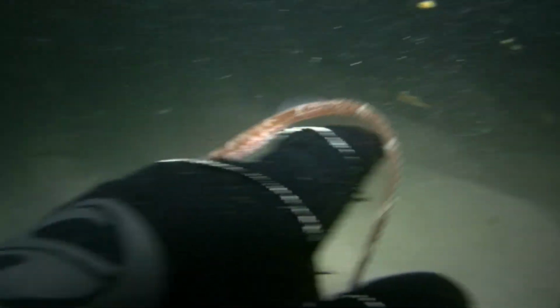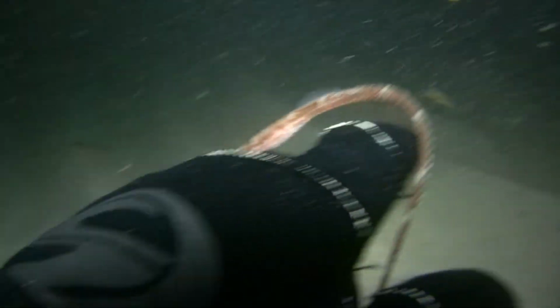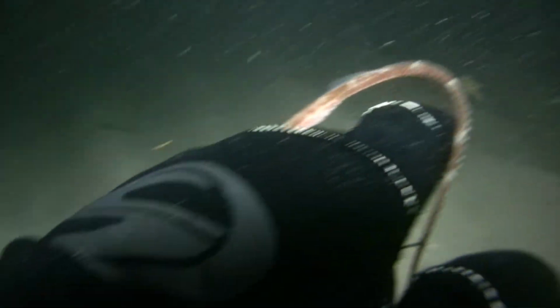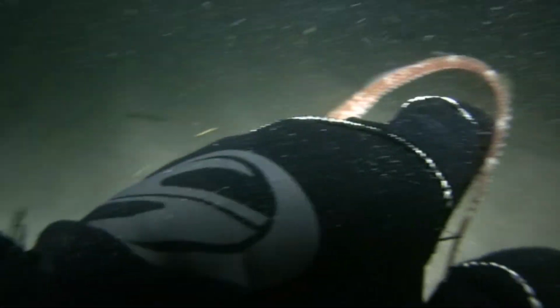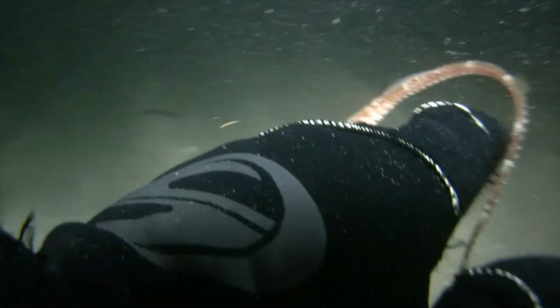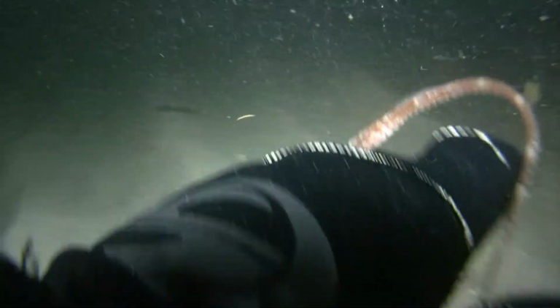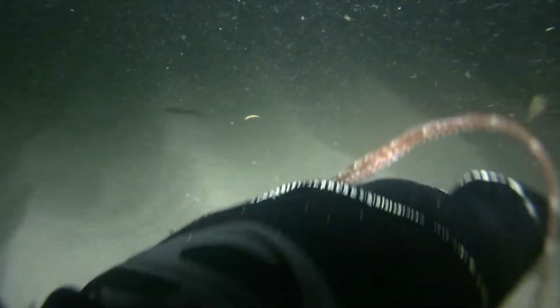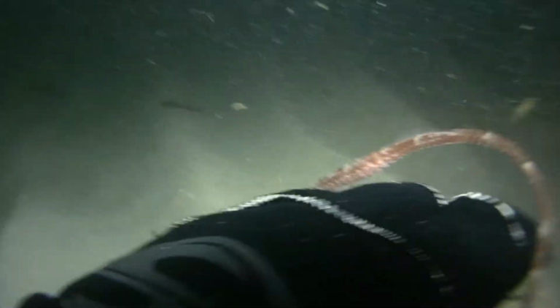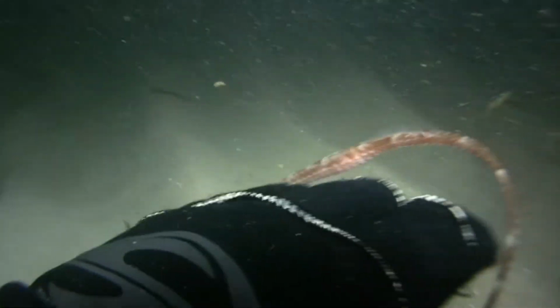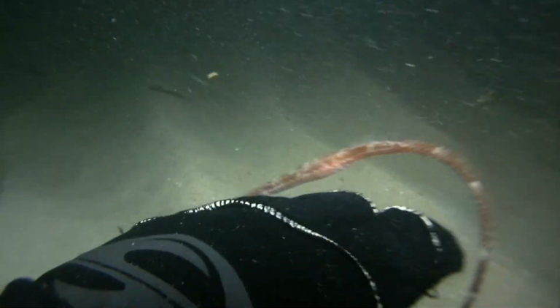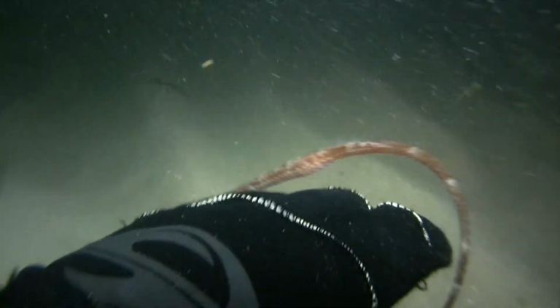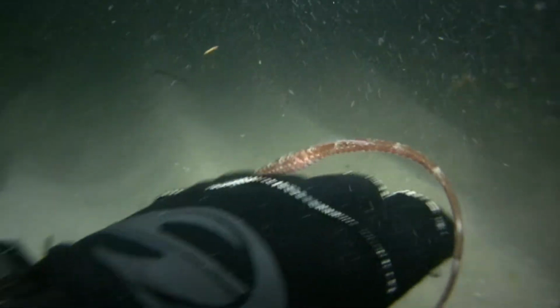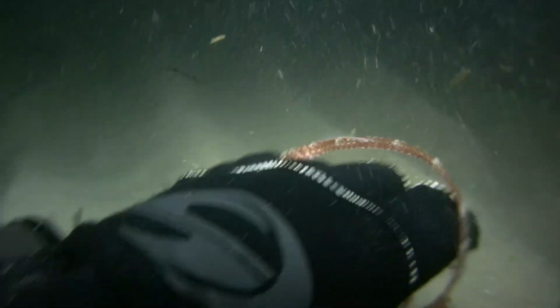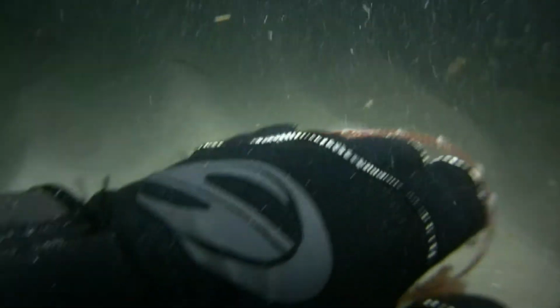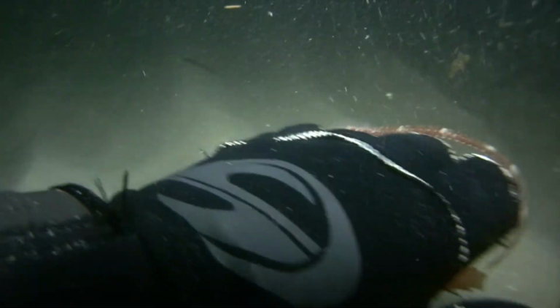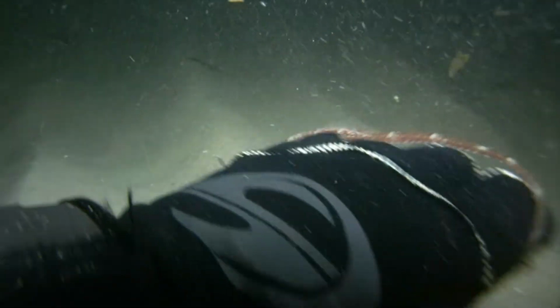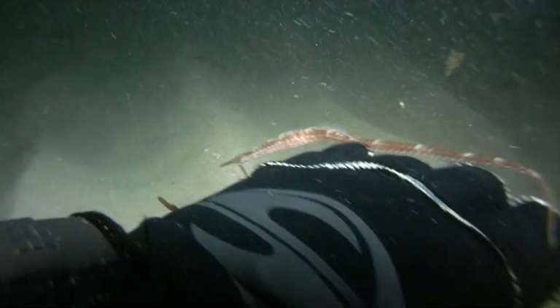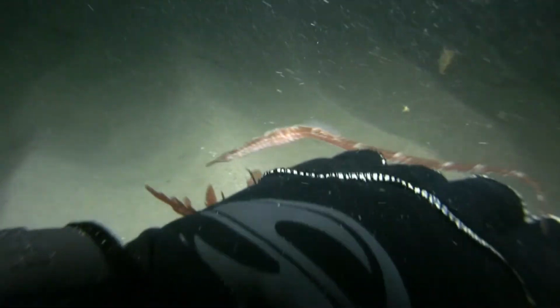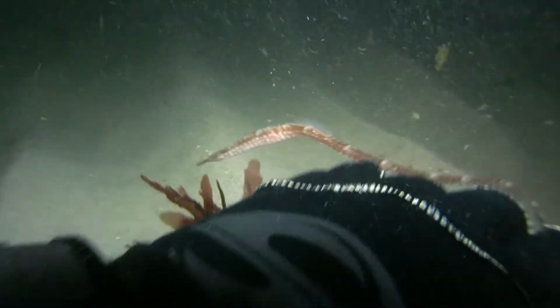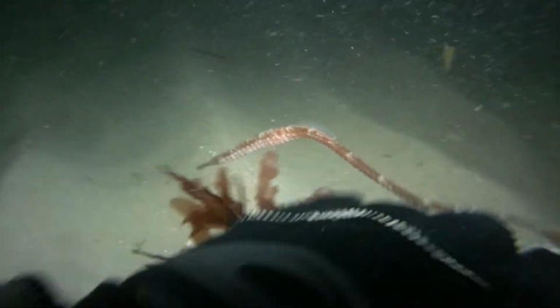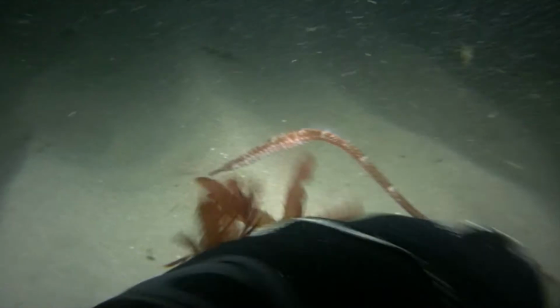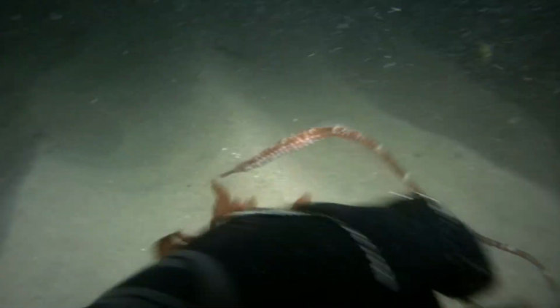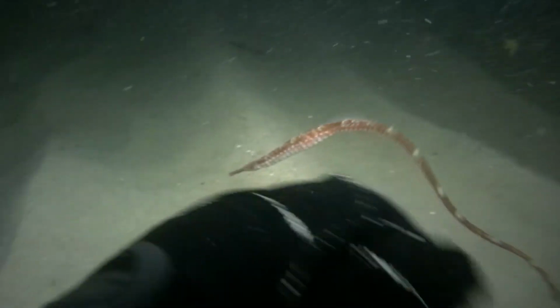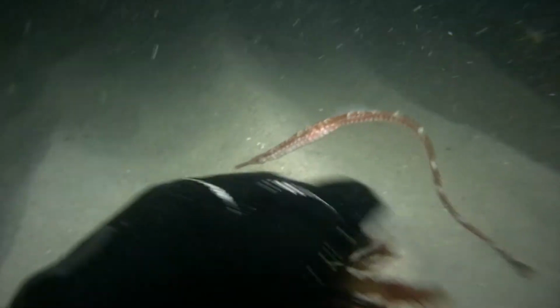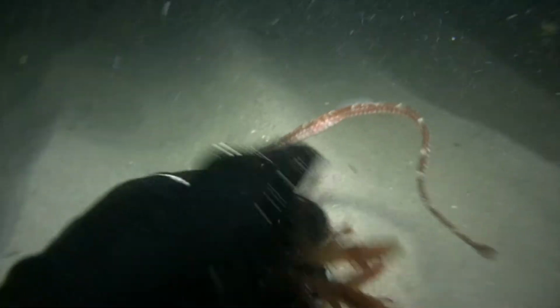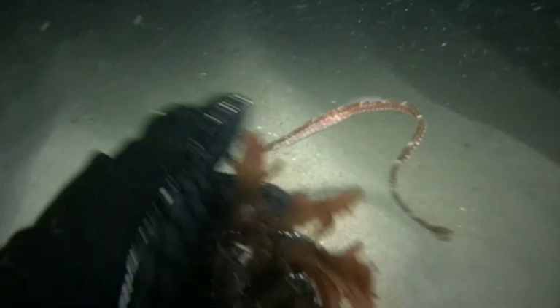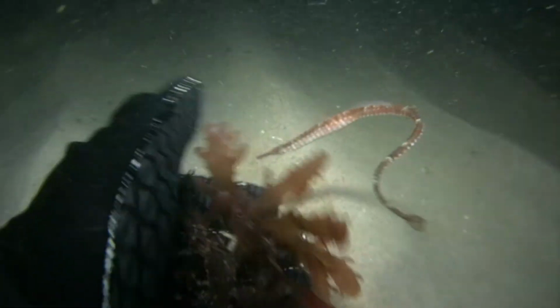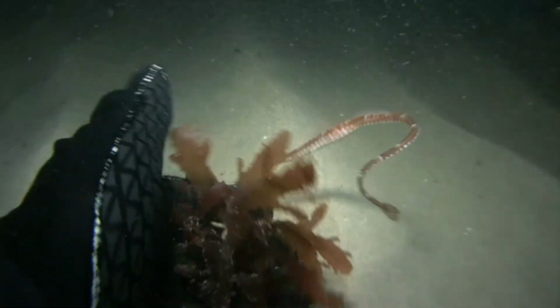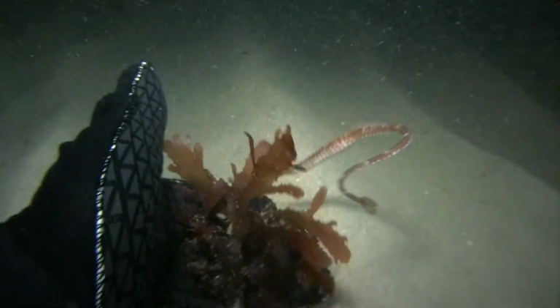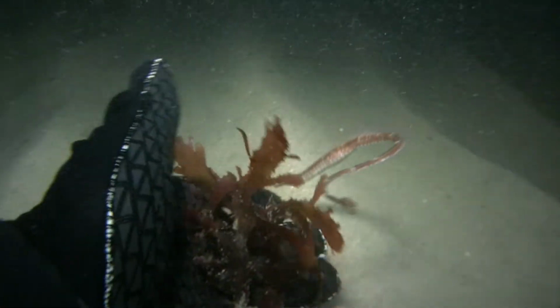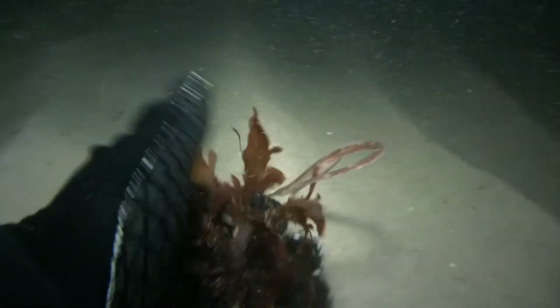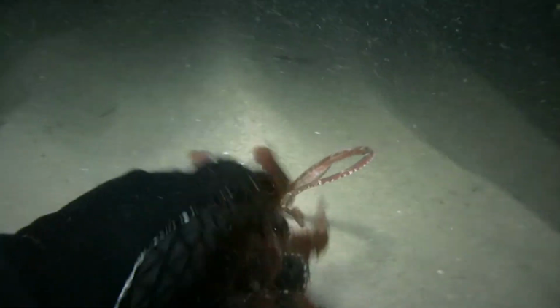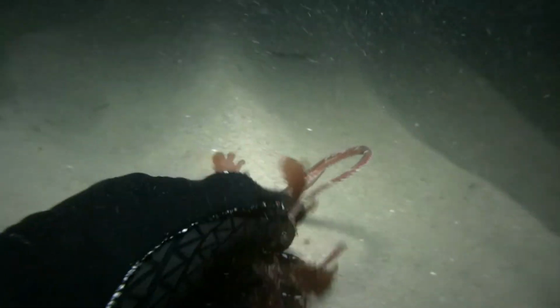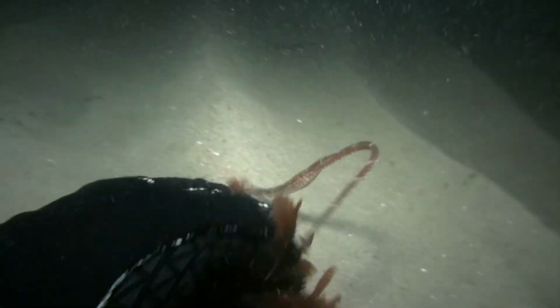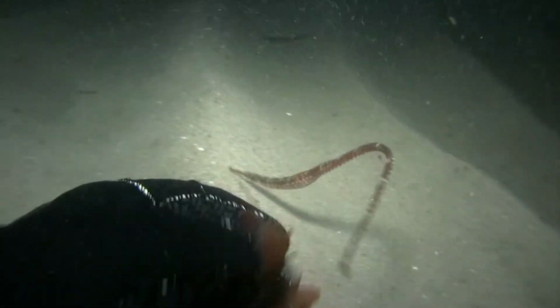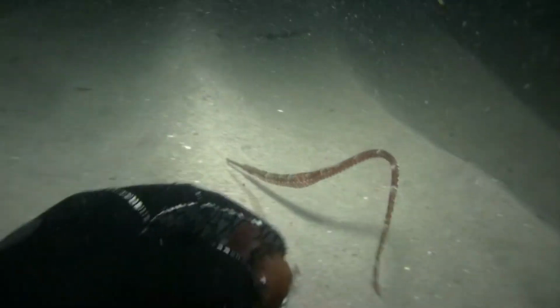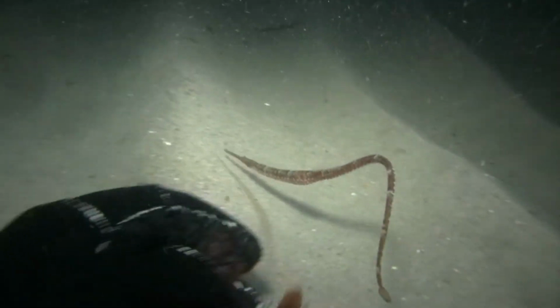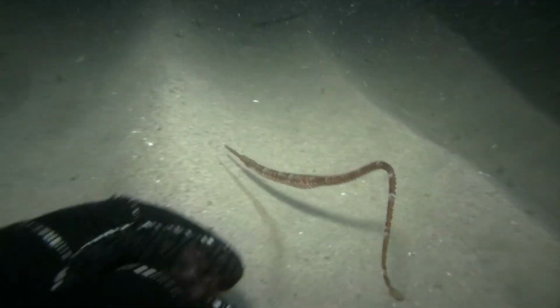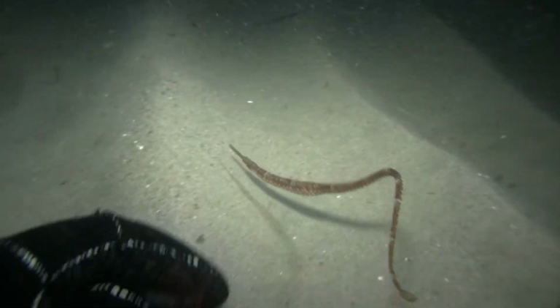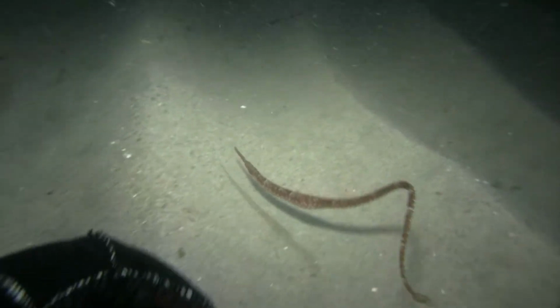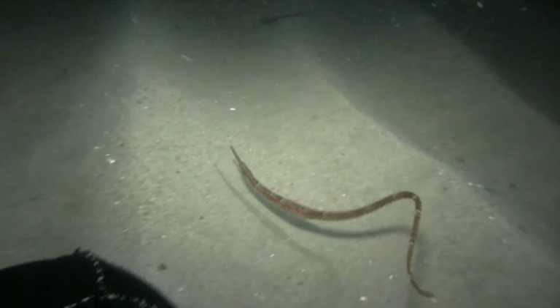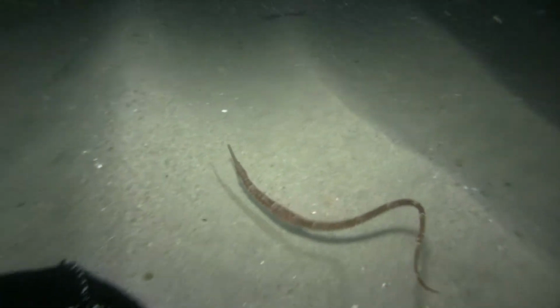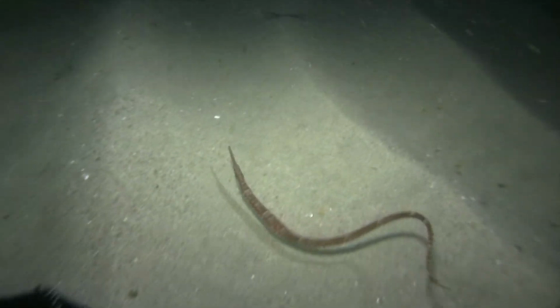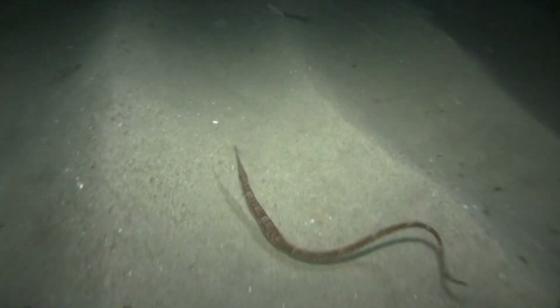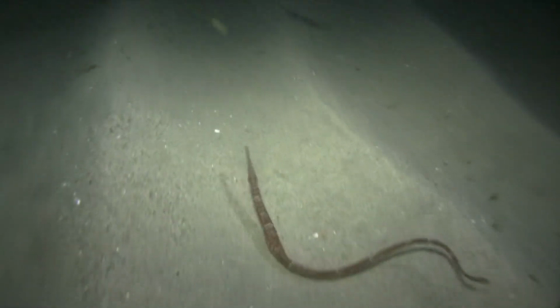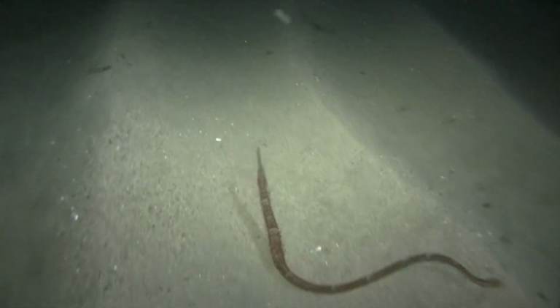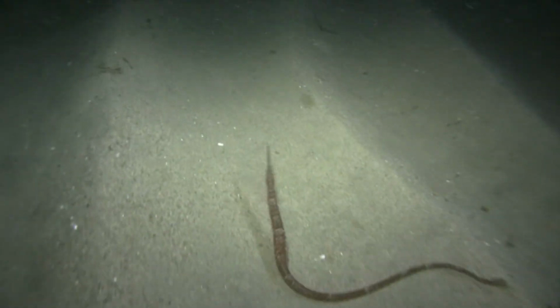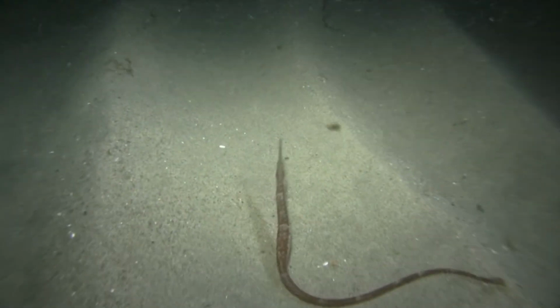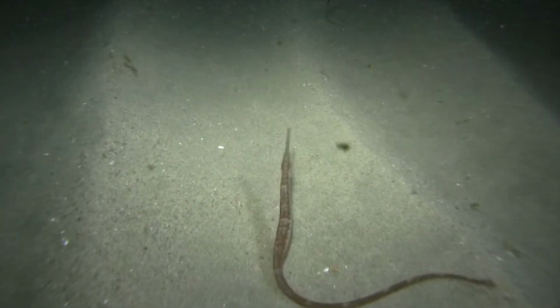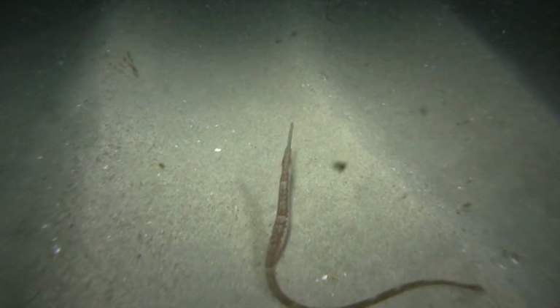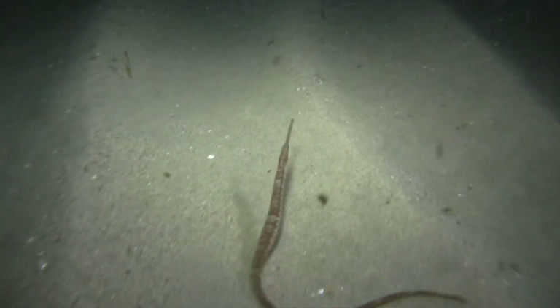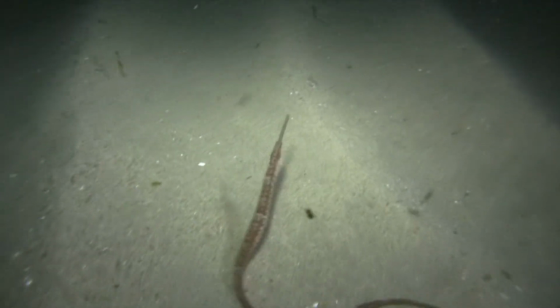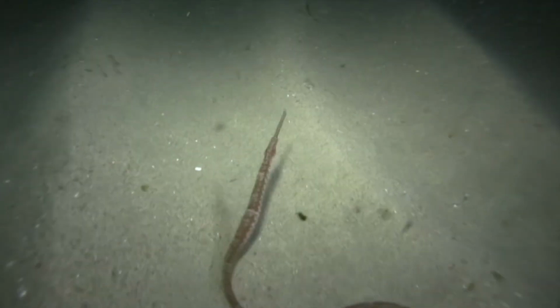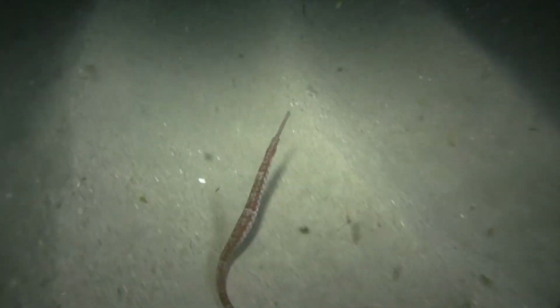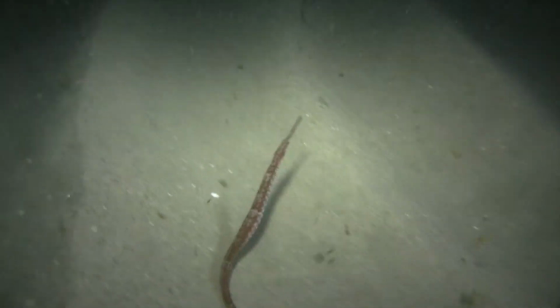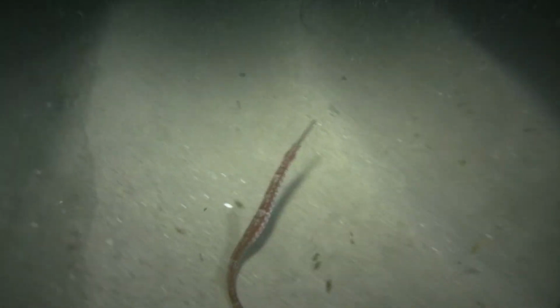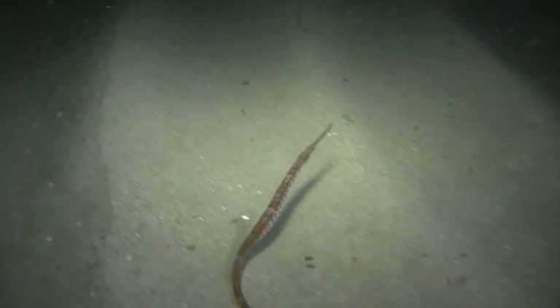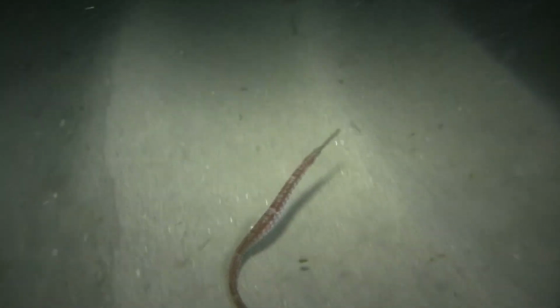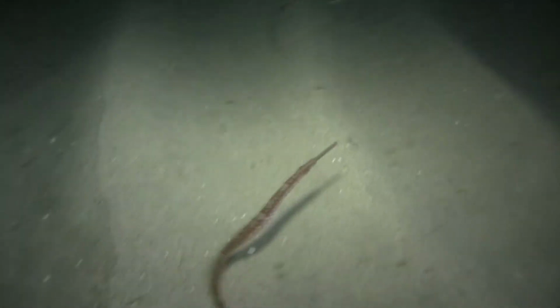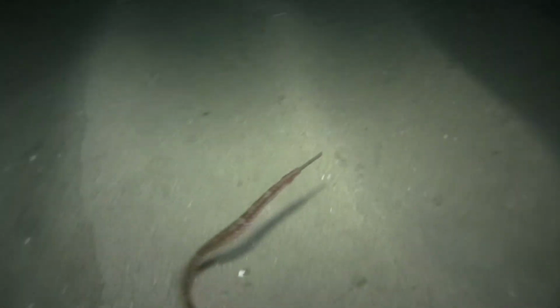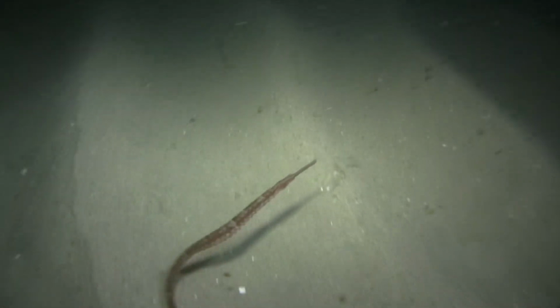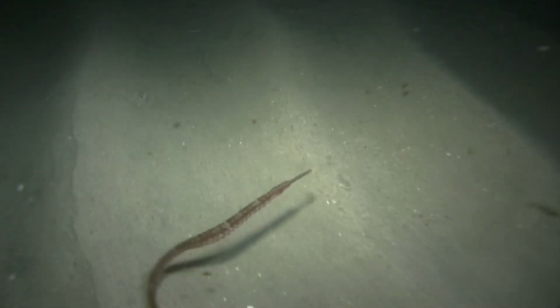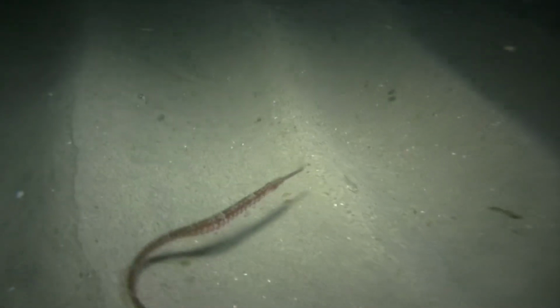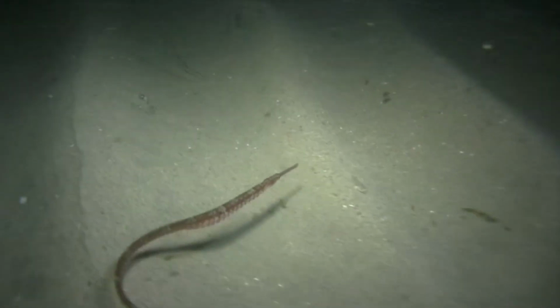They're really neat animals to see. Hard to spot, so if you see one, enjoy it because it's not a fish you'd commonly see out there.